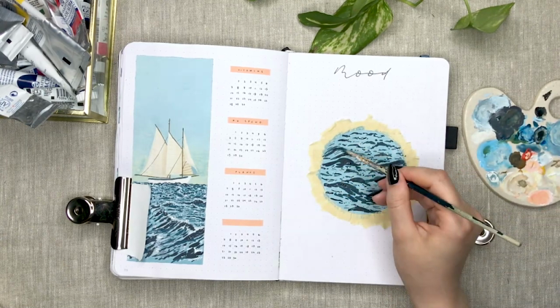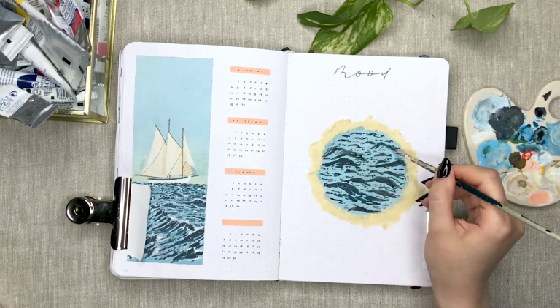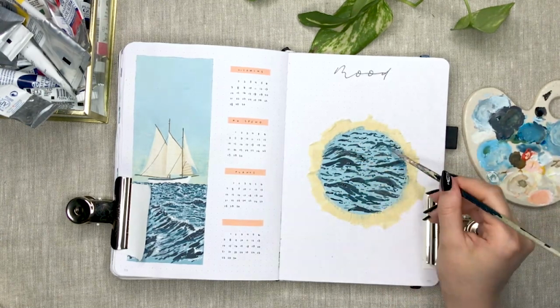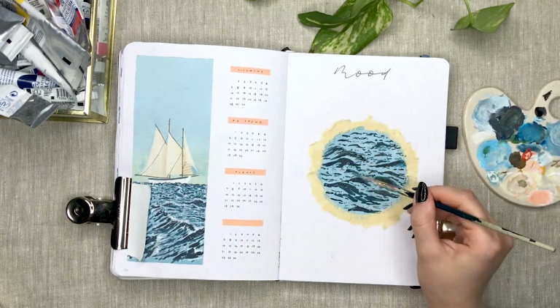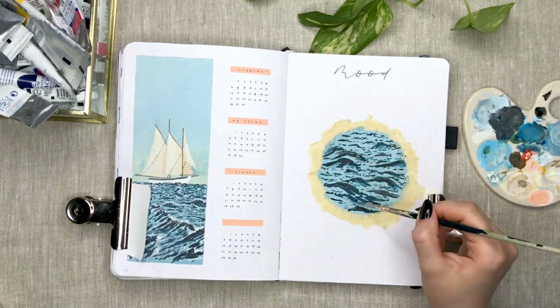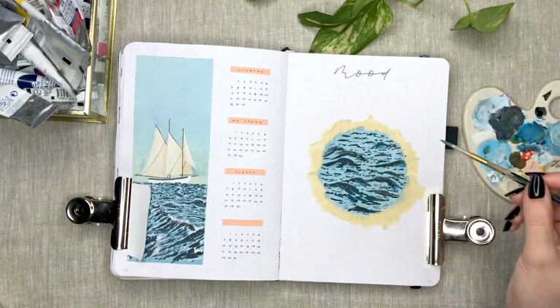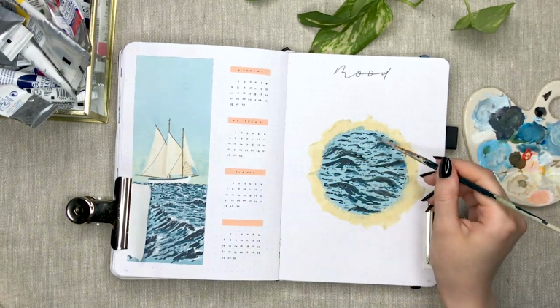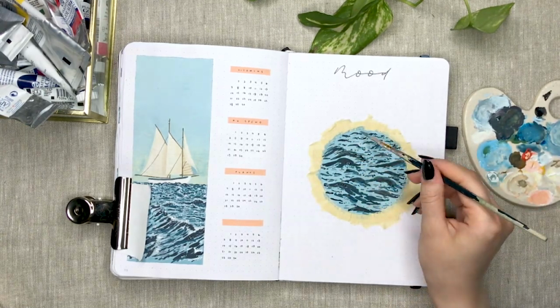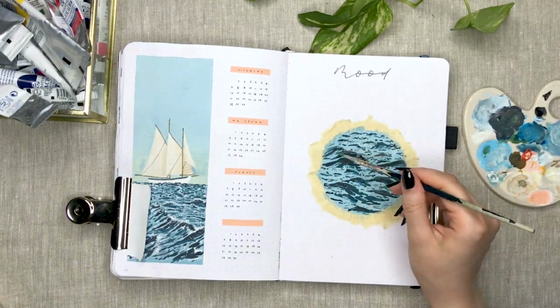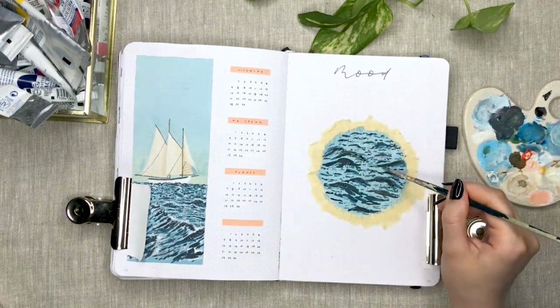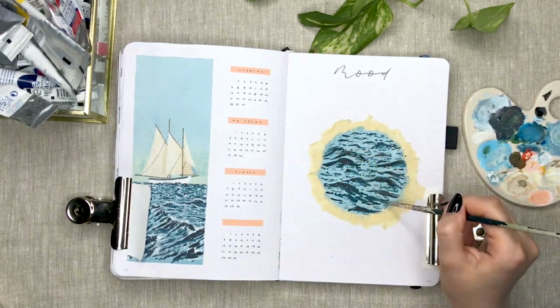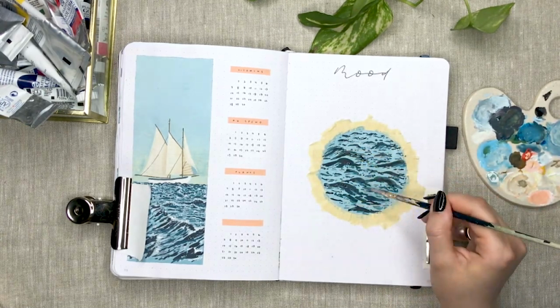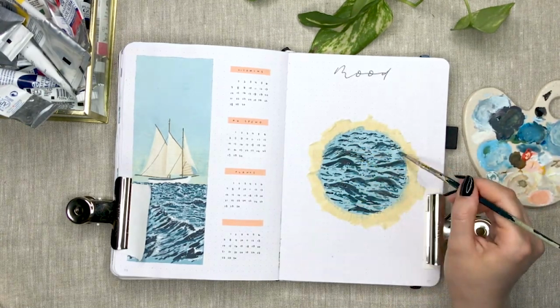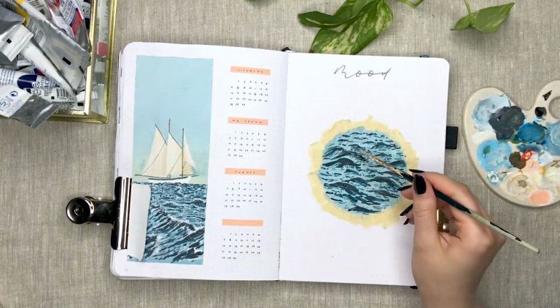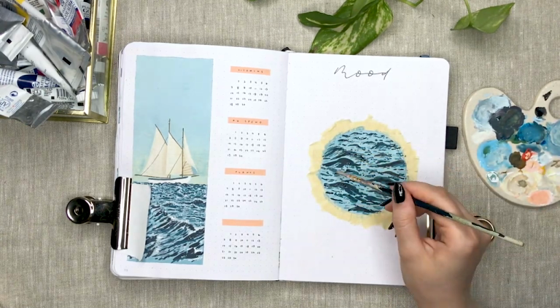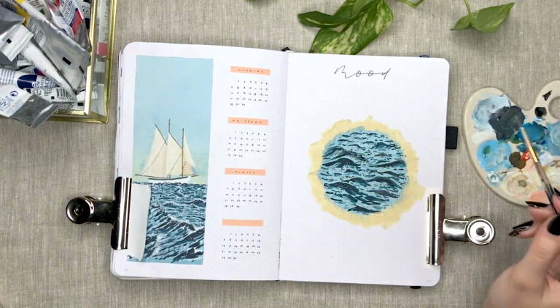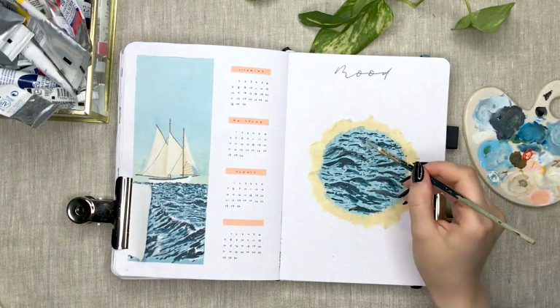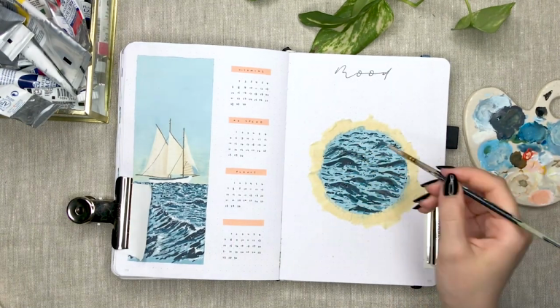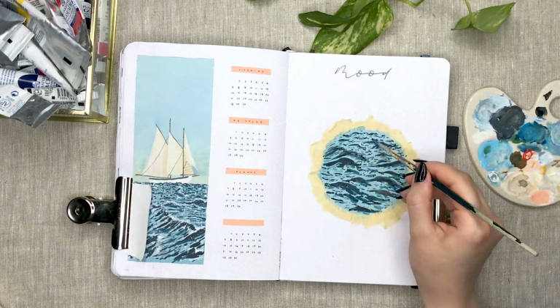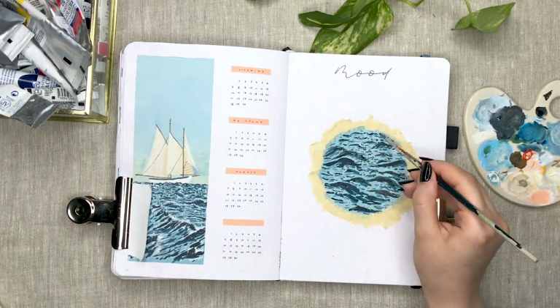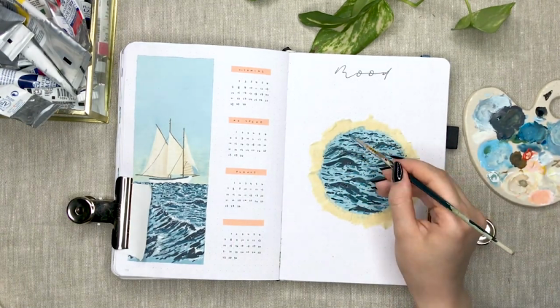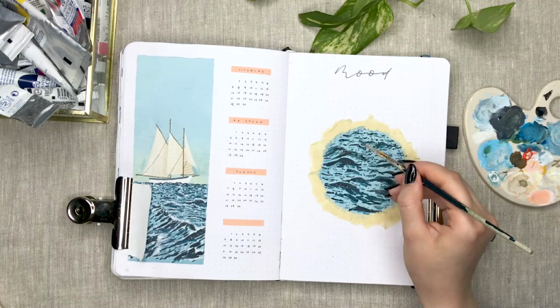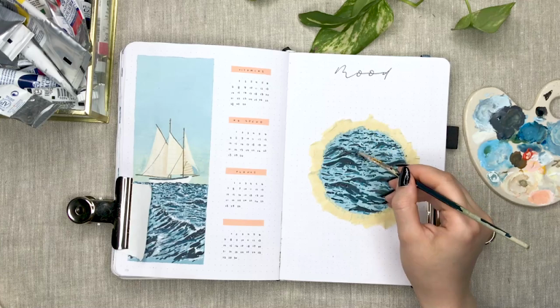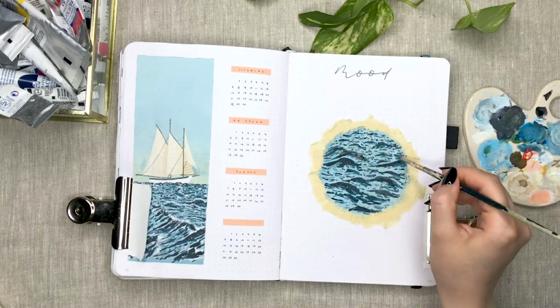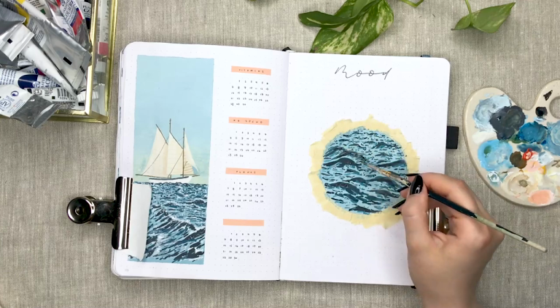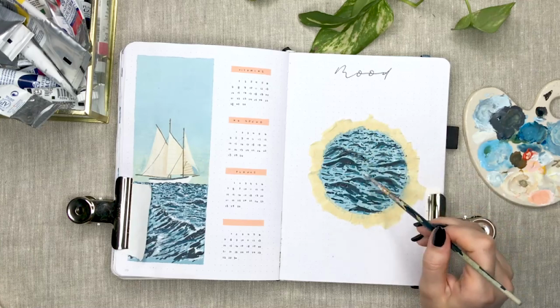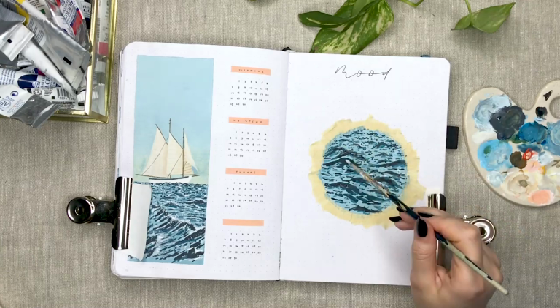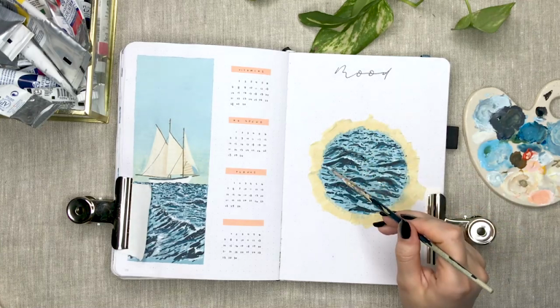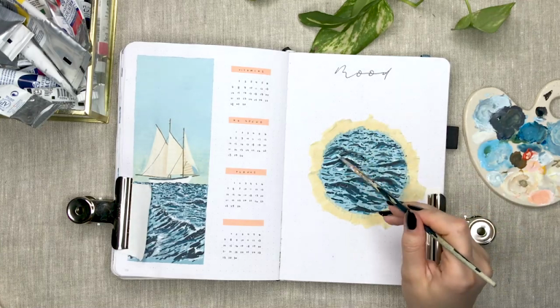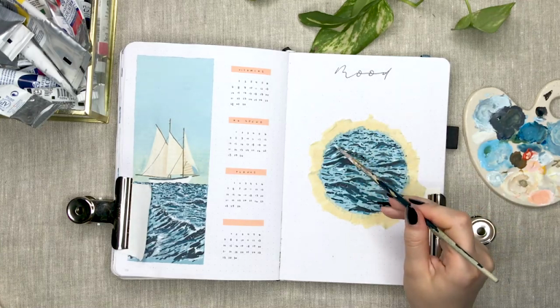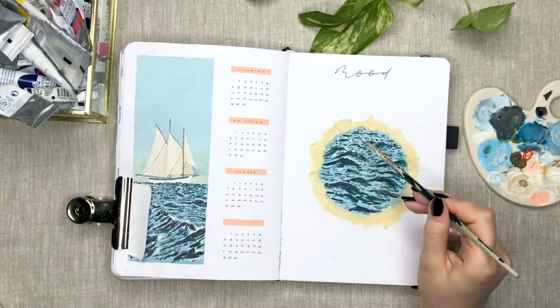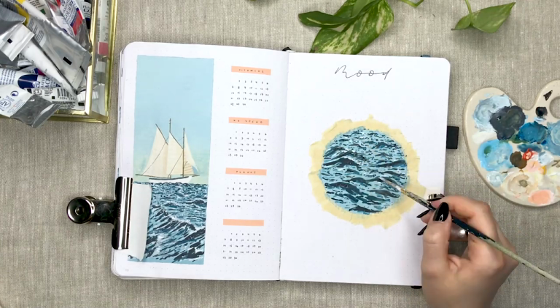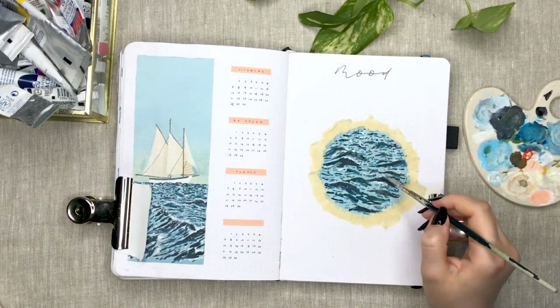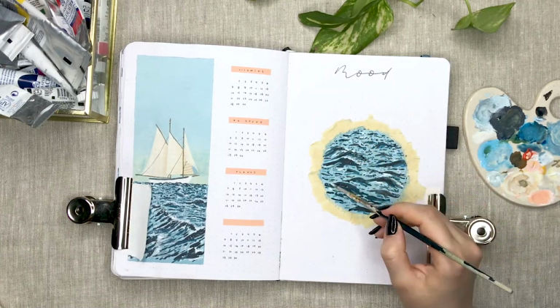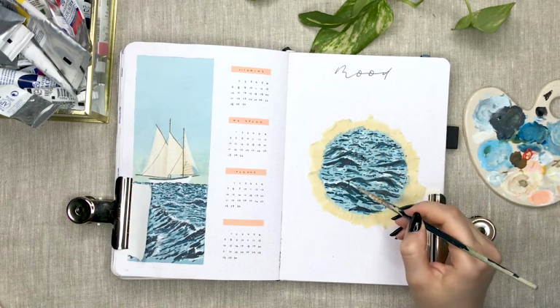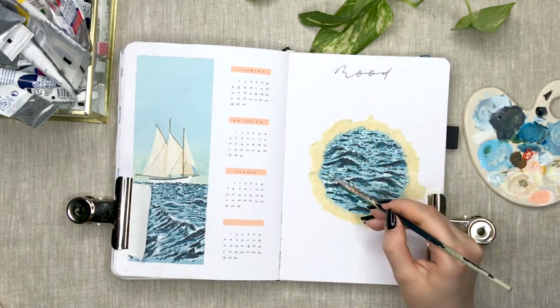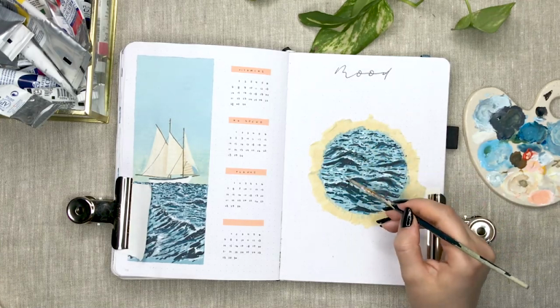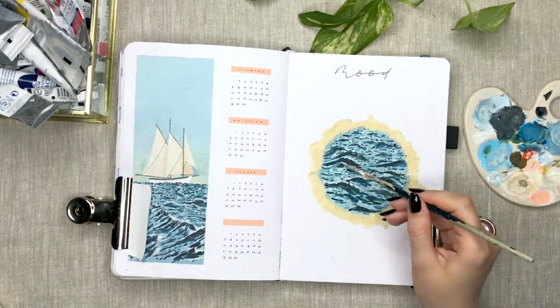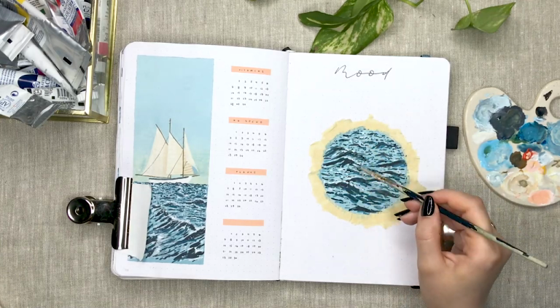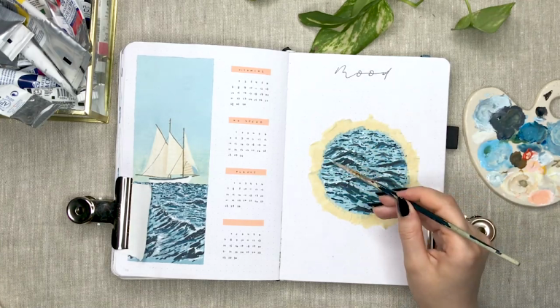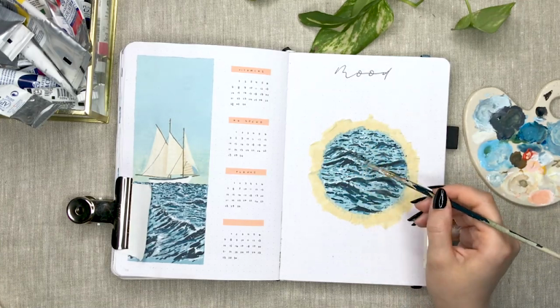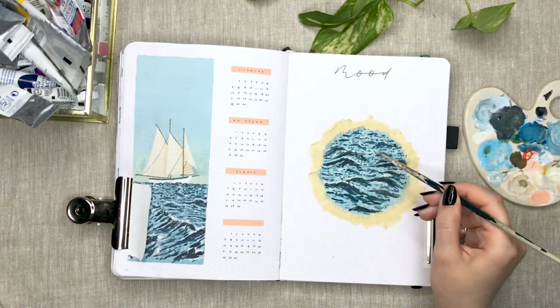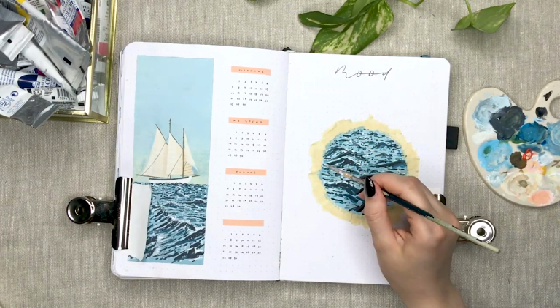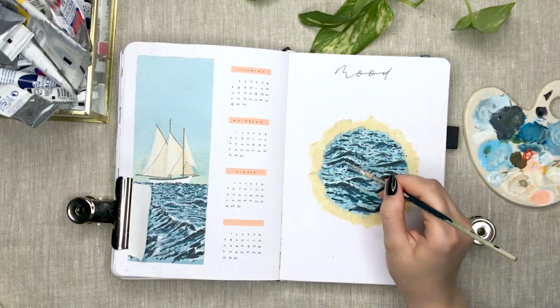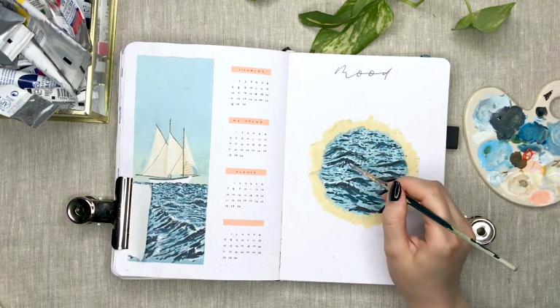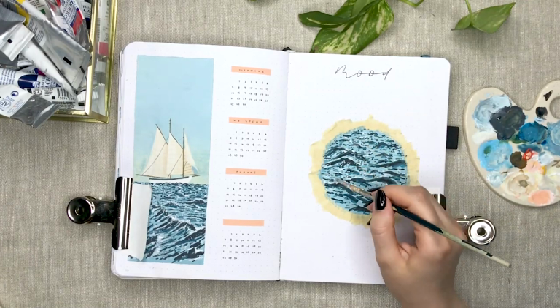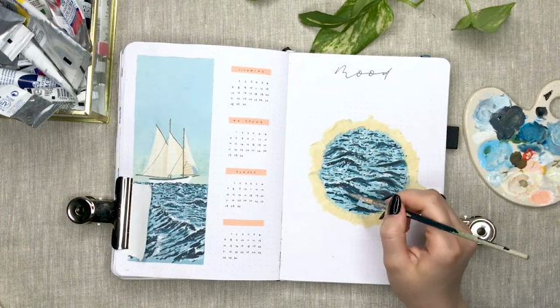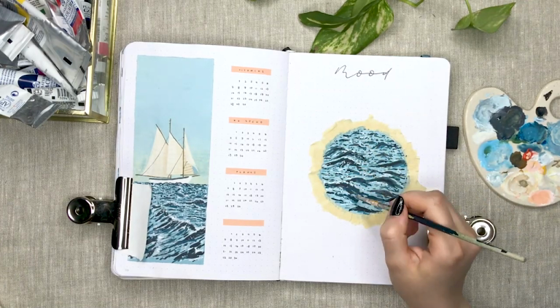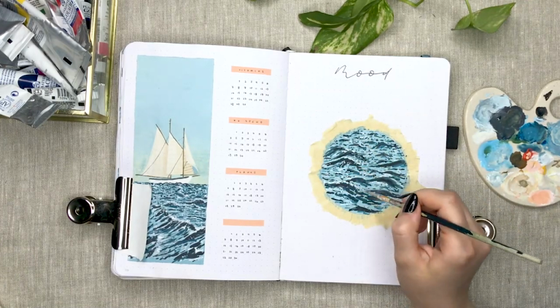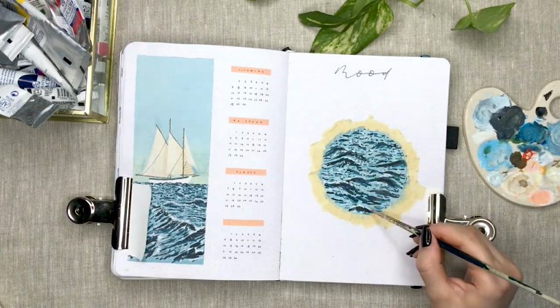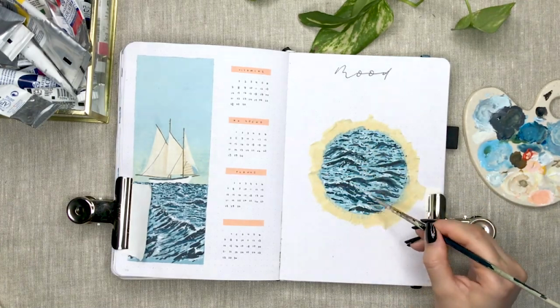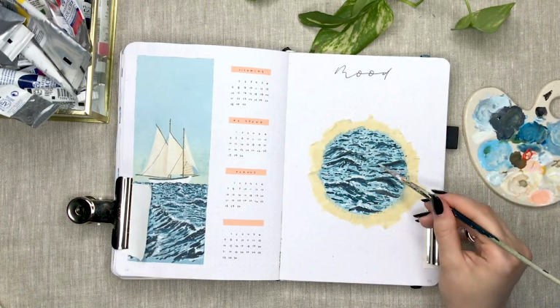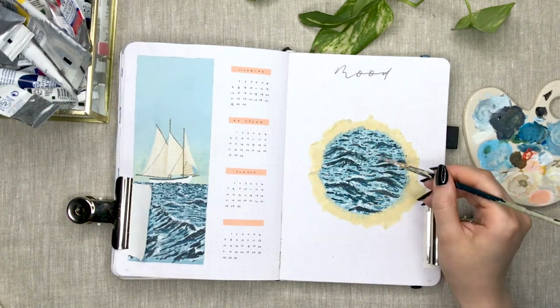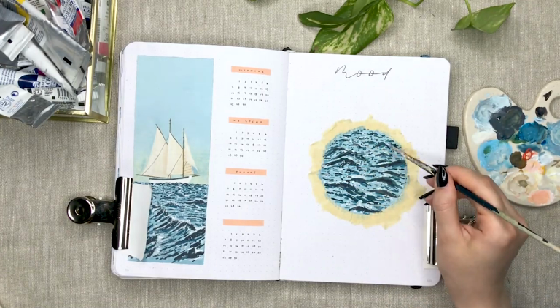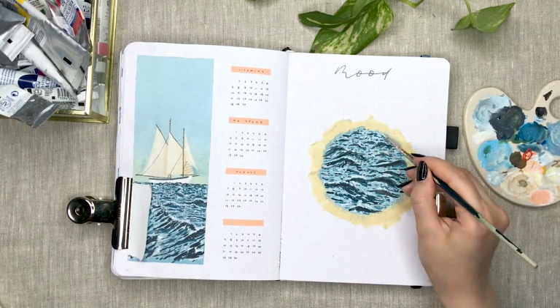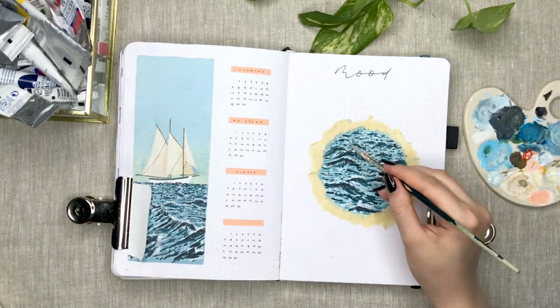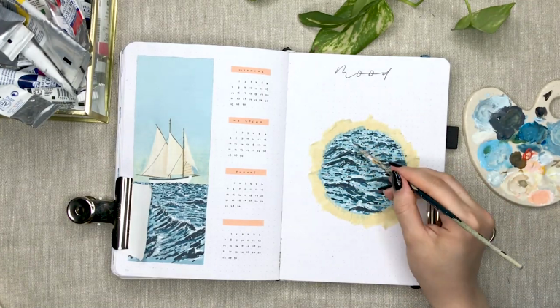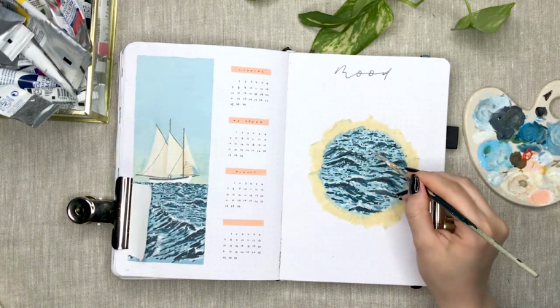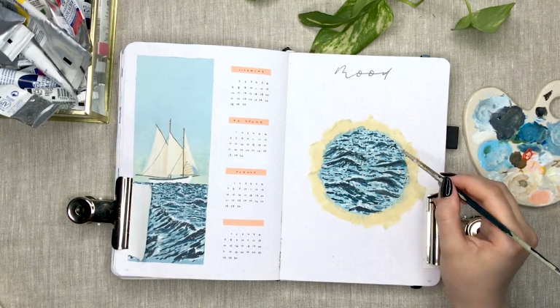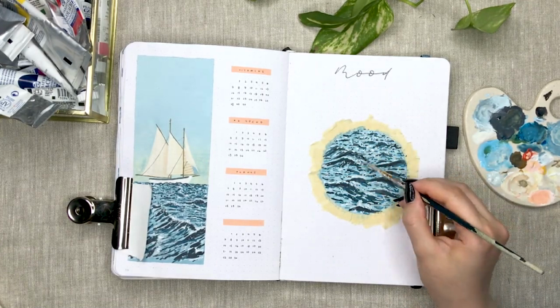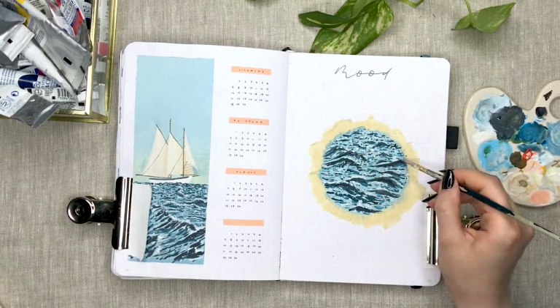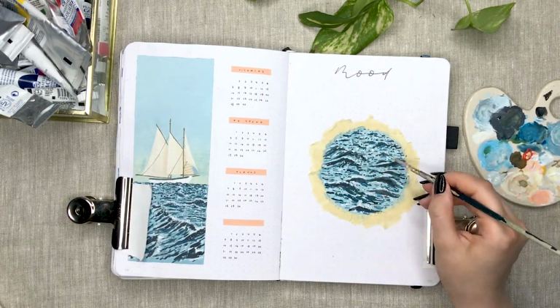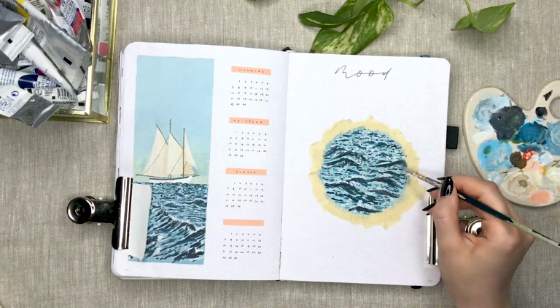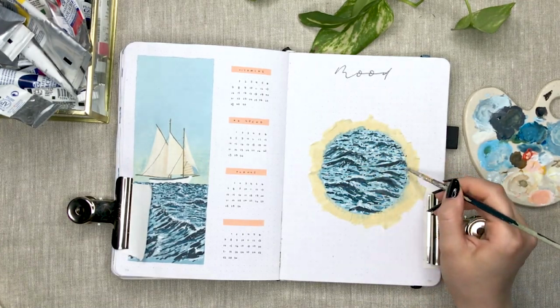I used the same technique for this painting as I did with the waves on the other page and I think these two pages ended up looking really nice together.